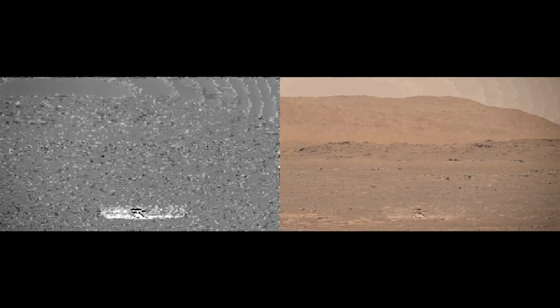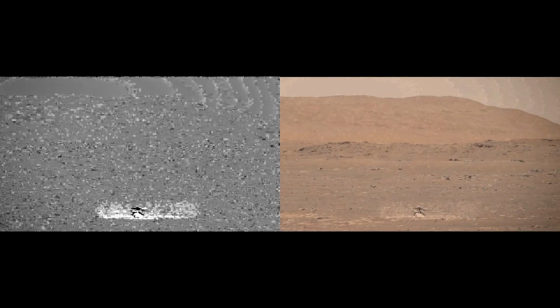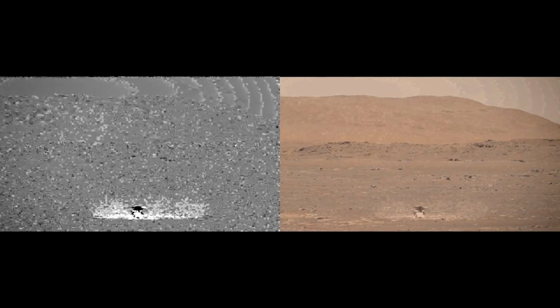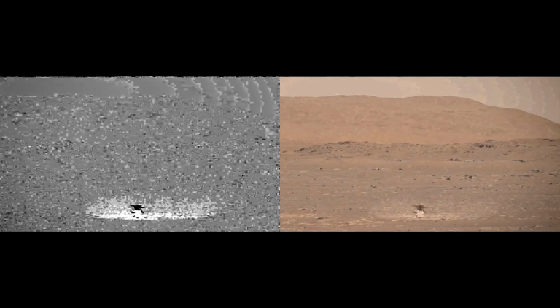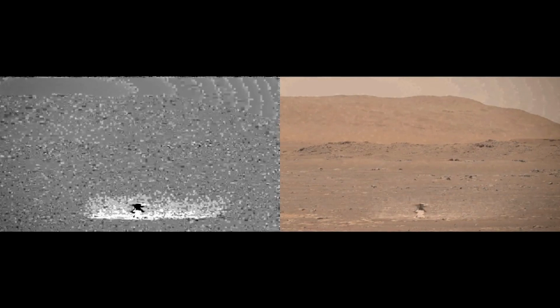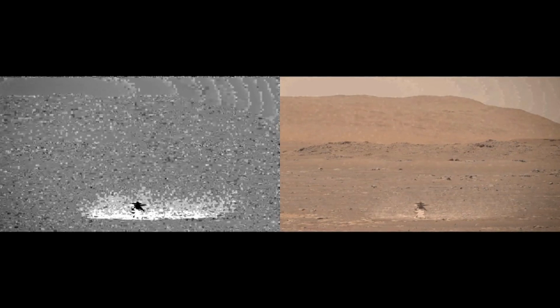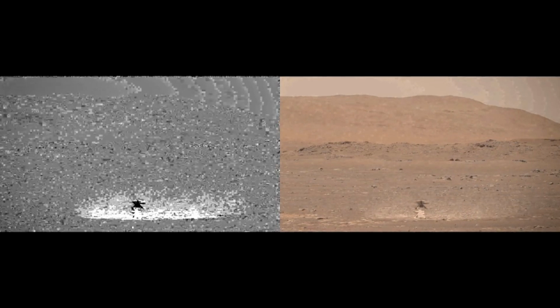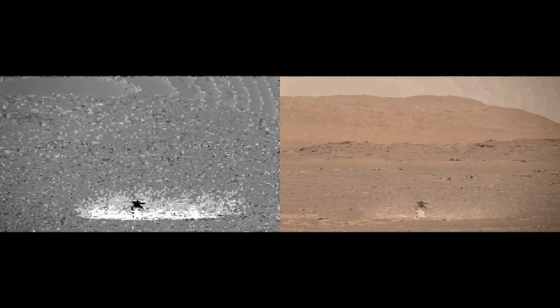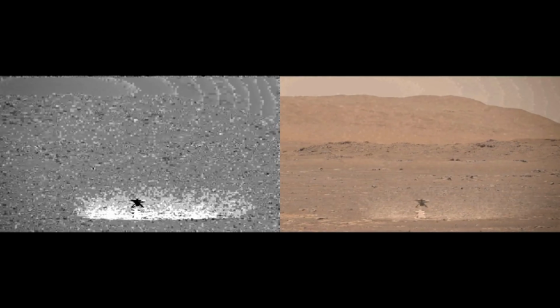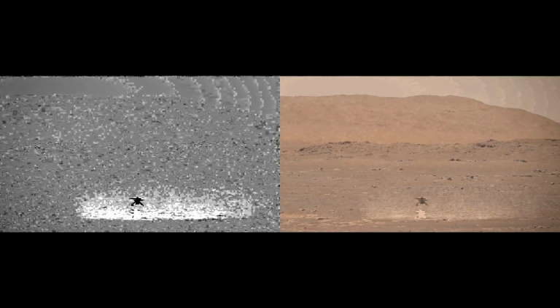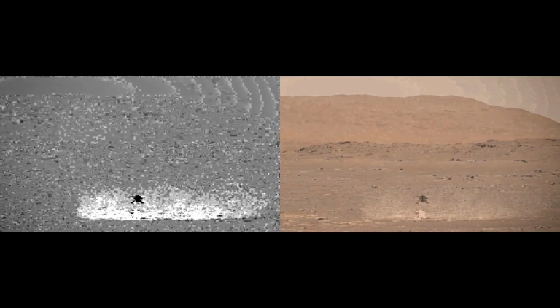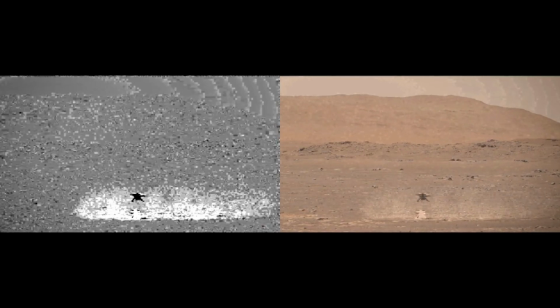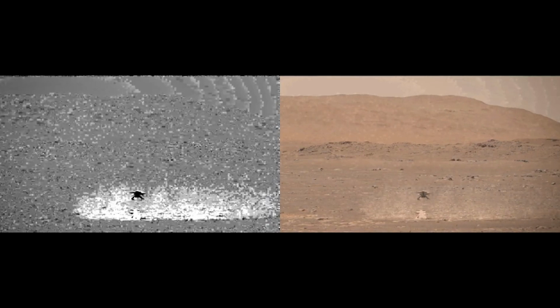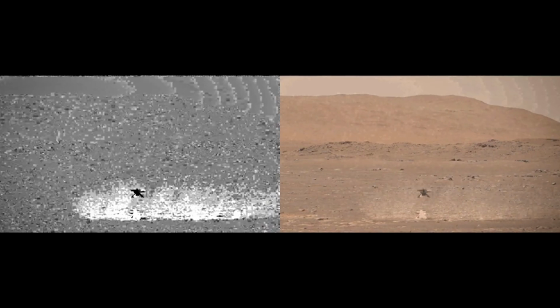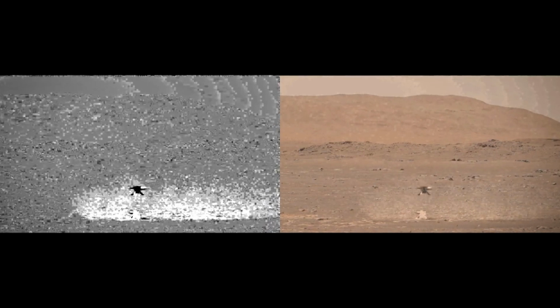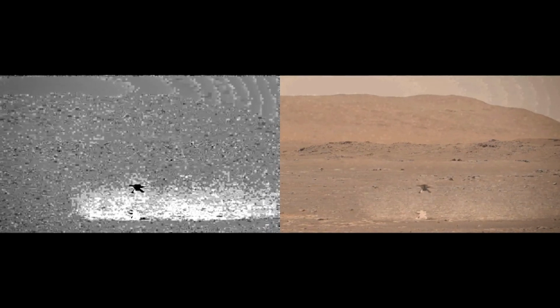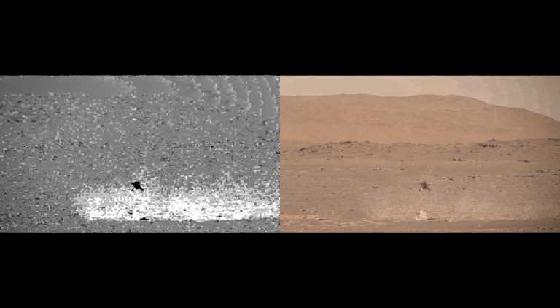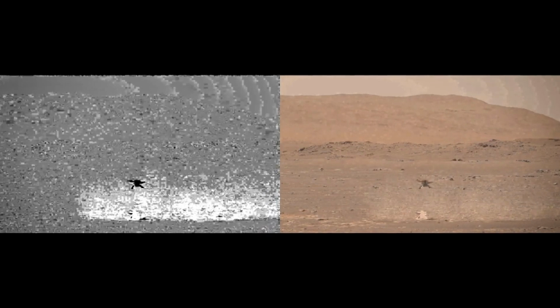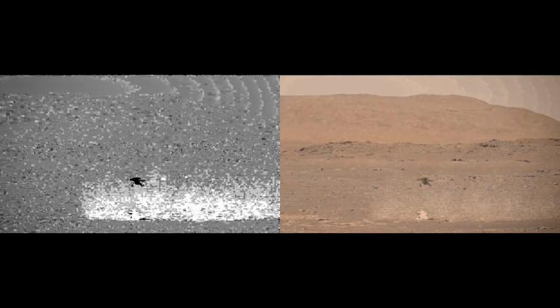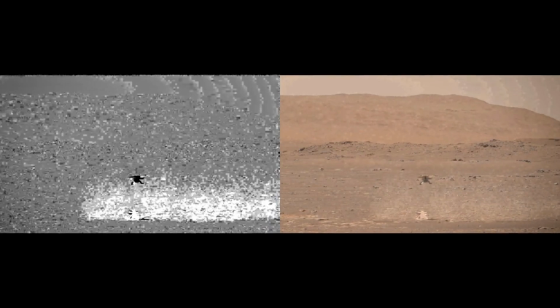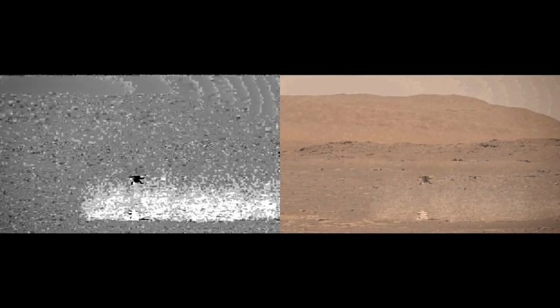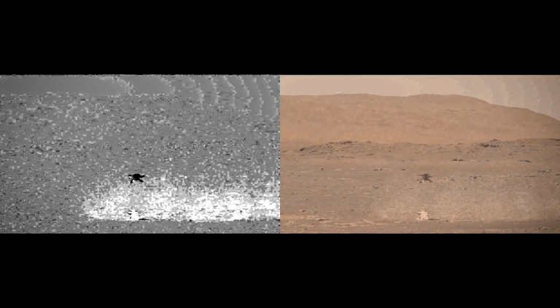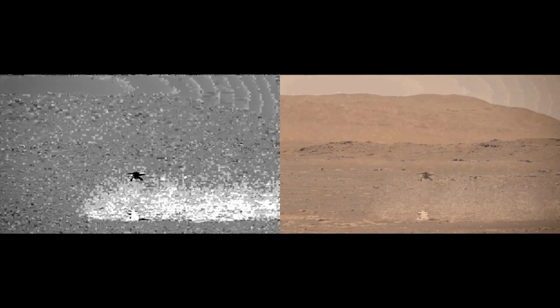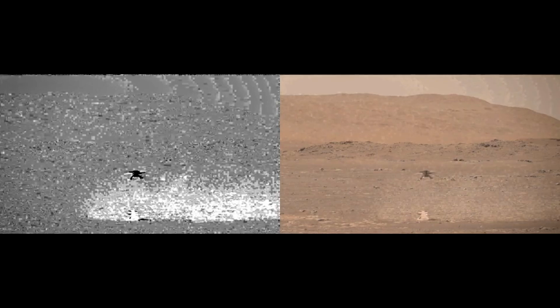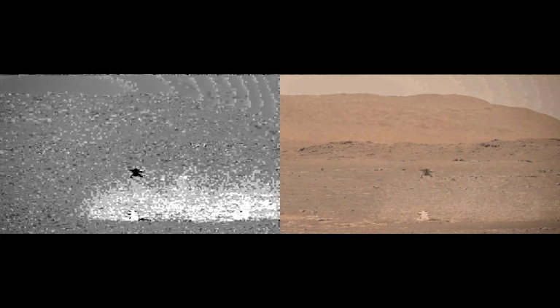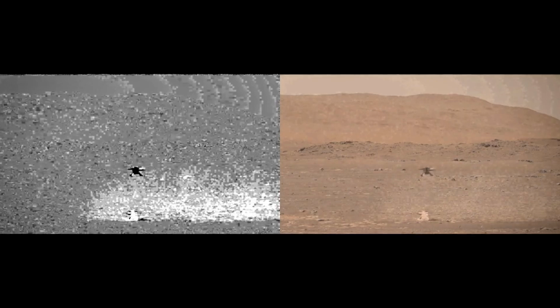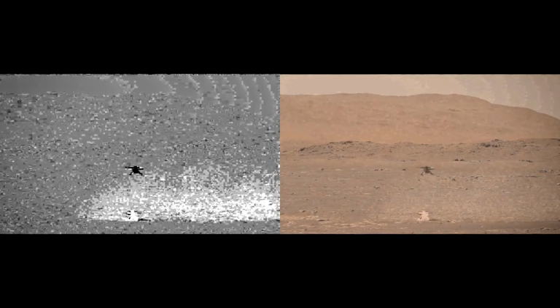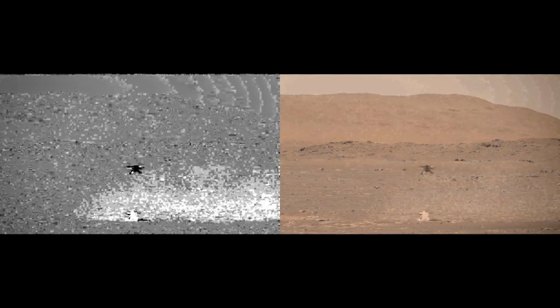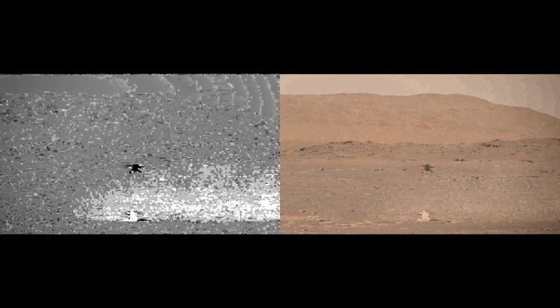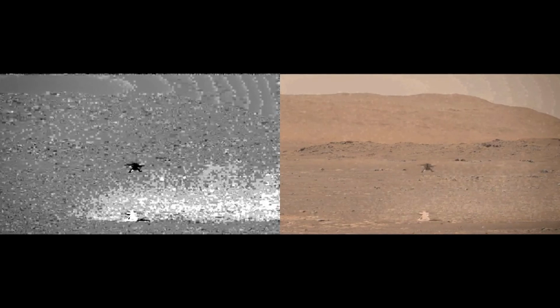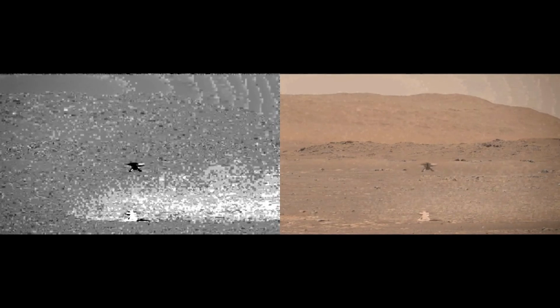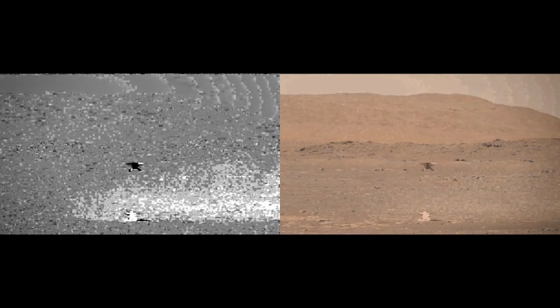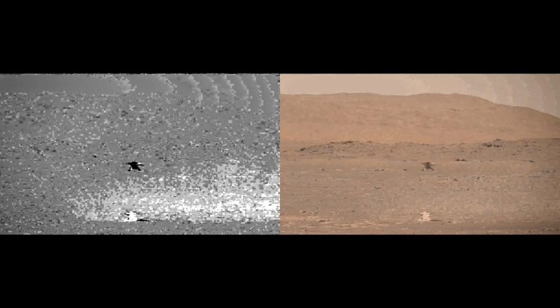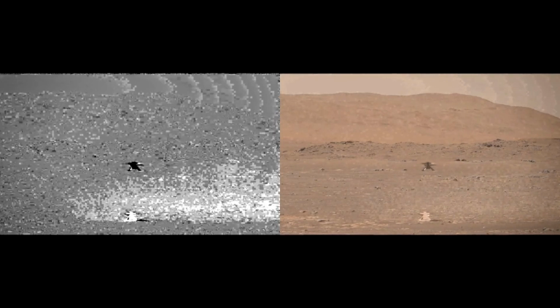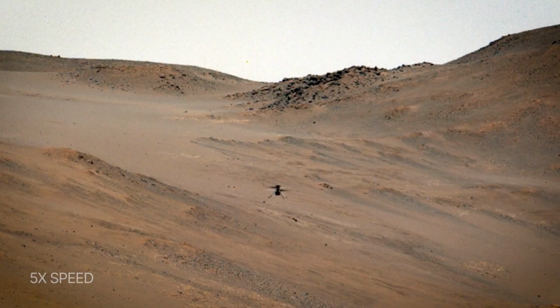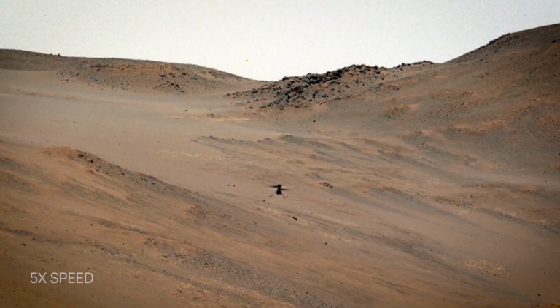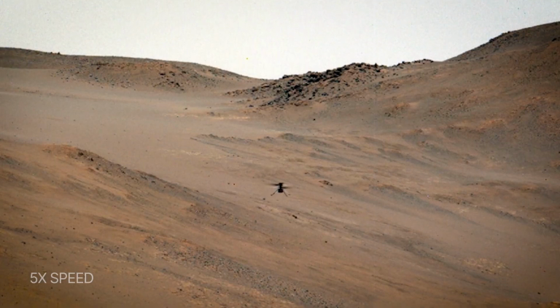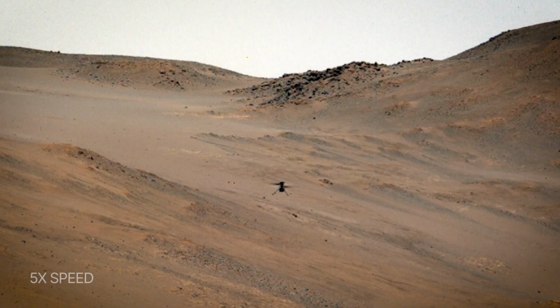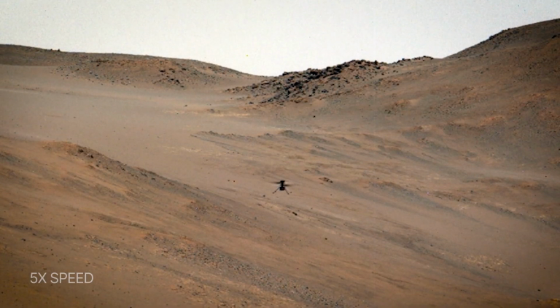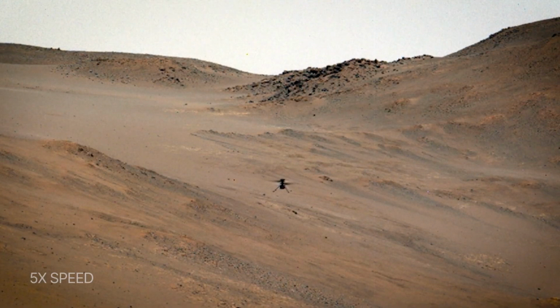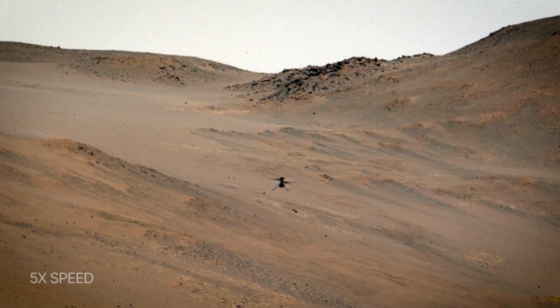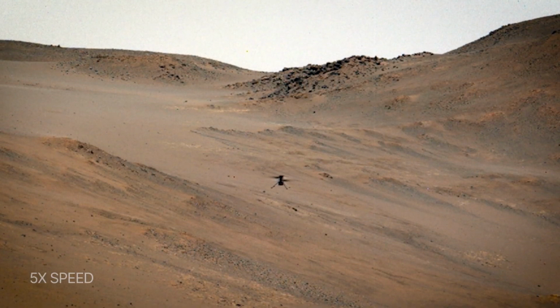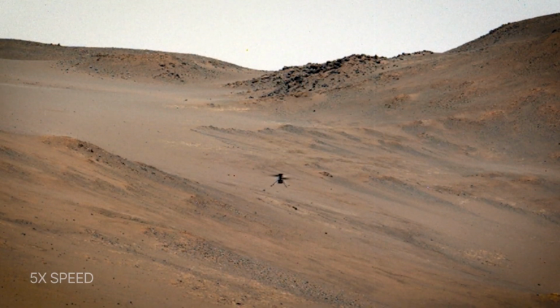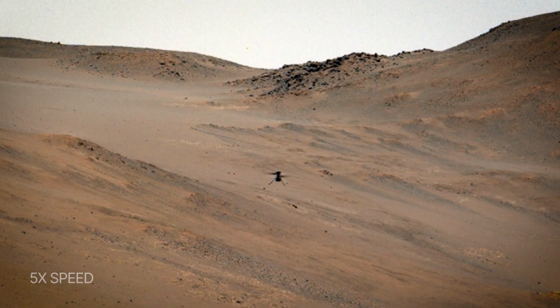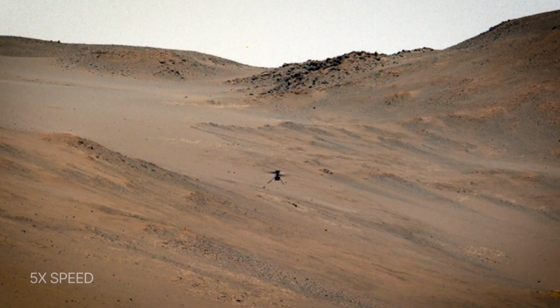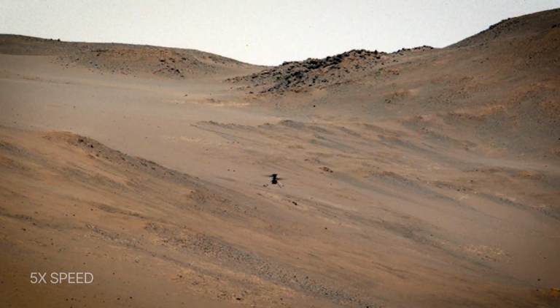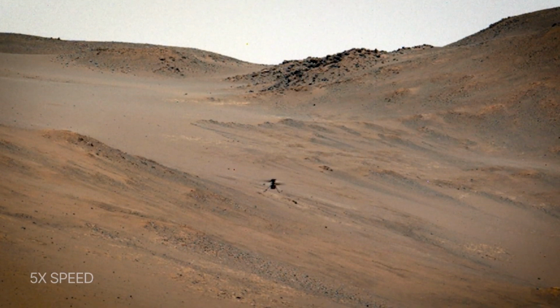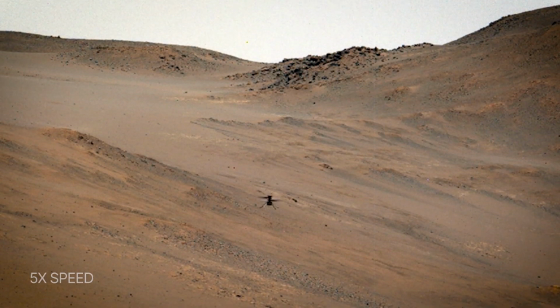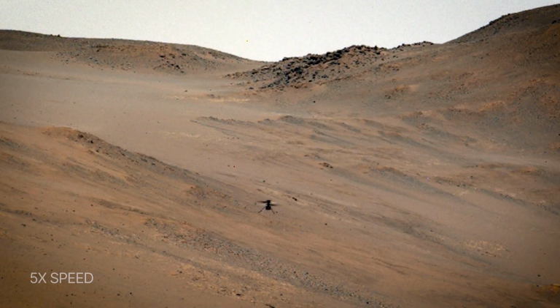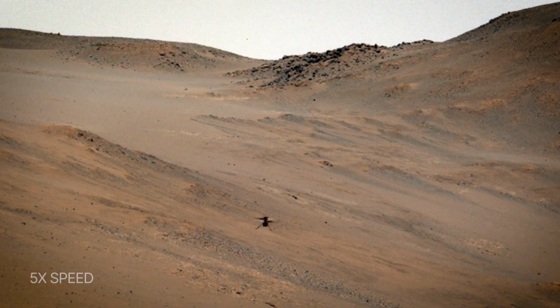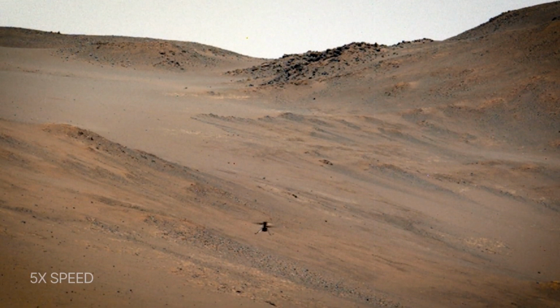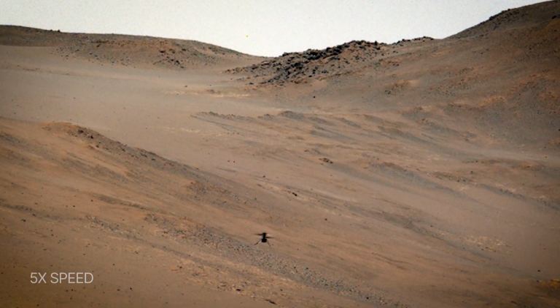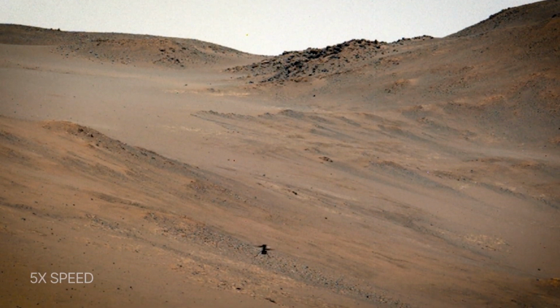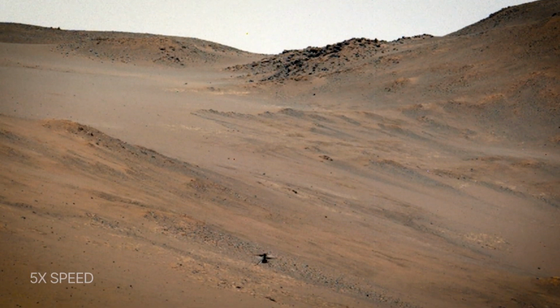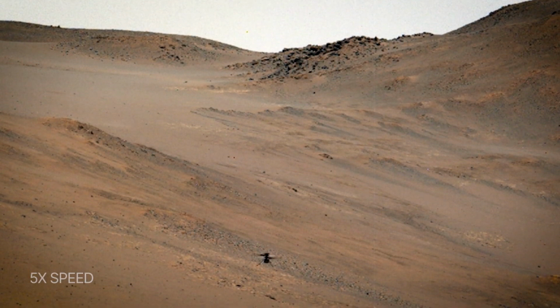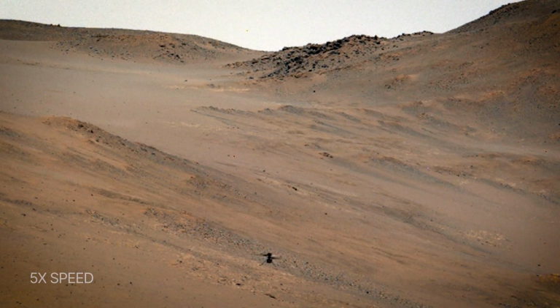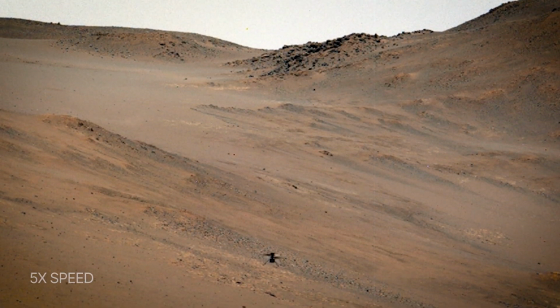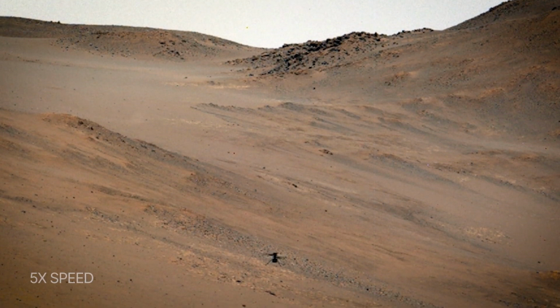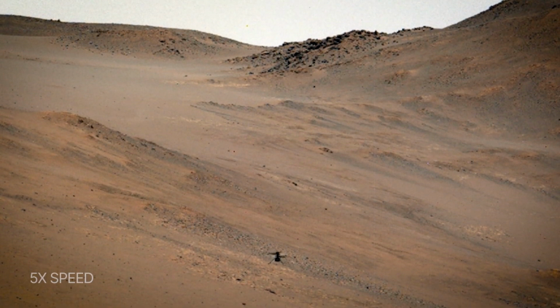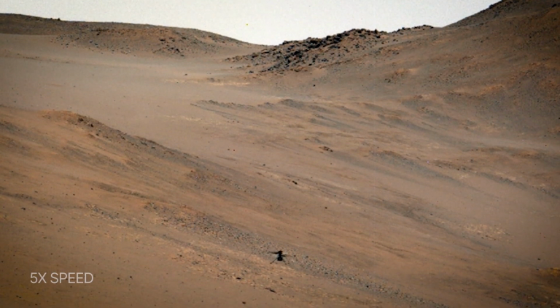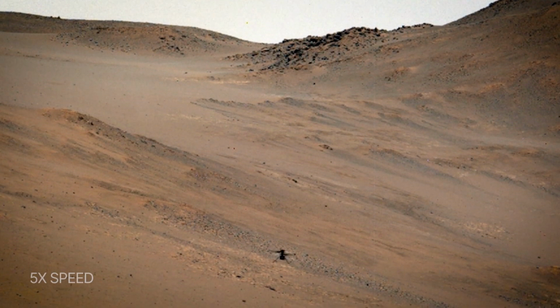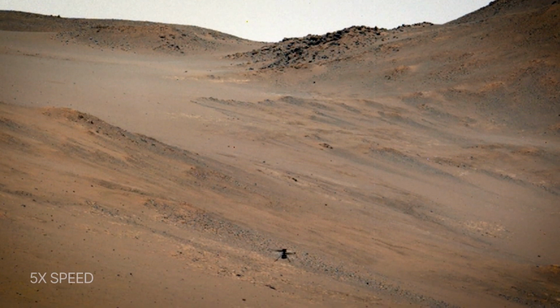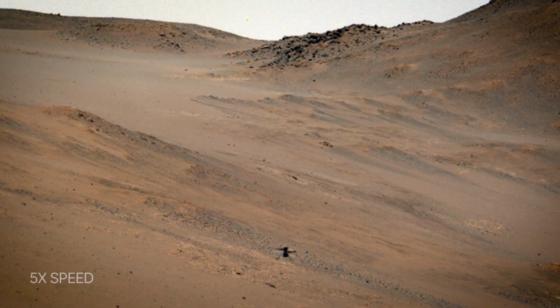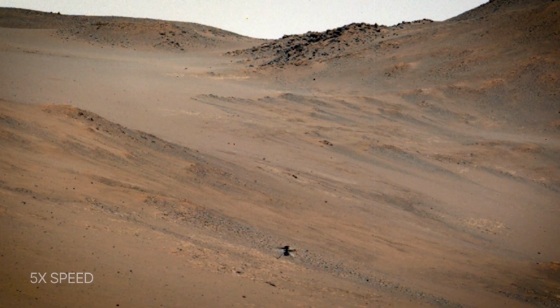In addition, Ingenuity conducted several first-of-their-kind experiments on Martian wind and dust movement, which gave us new insight into the Martian atmosphere.